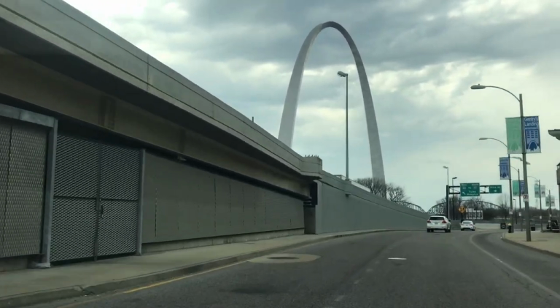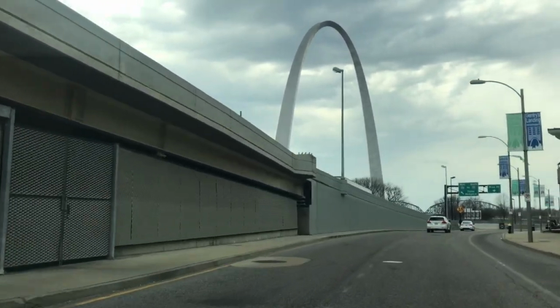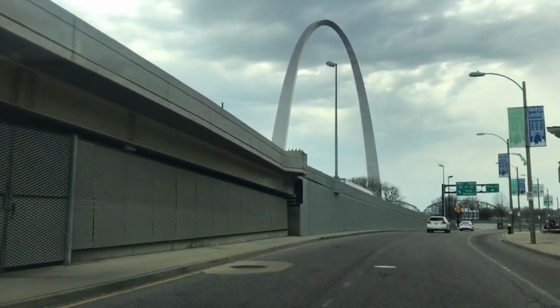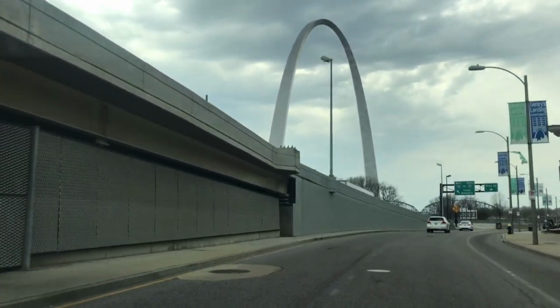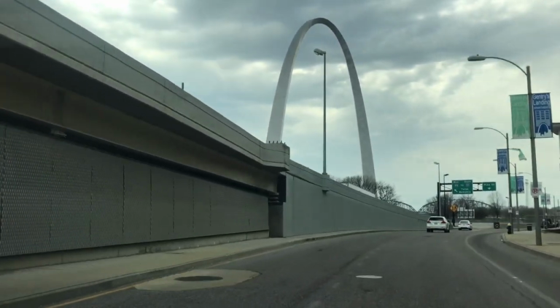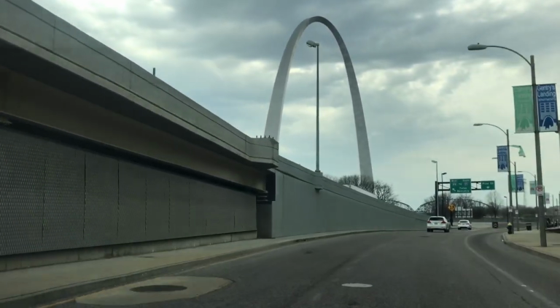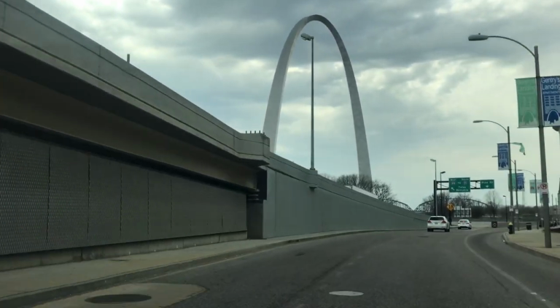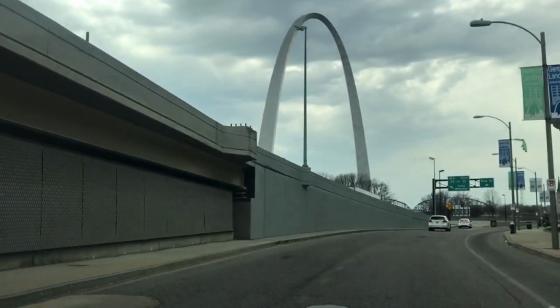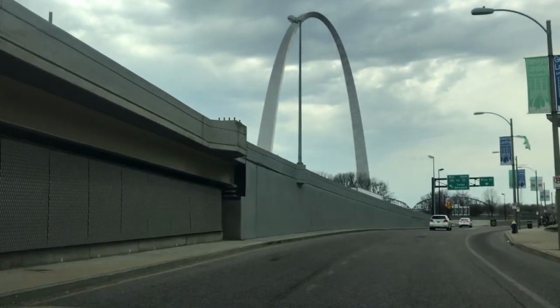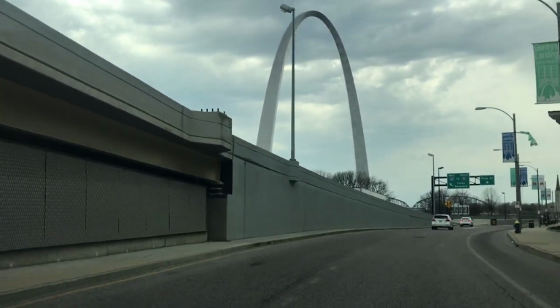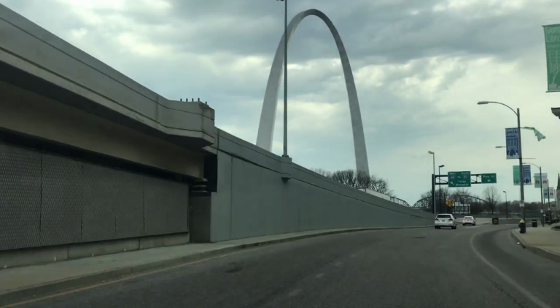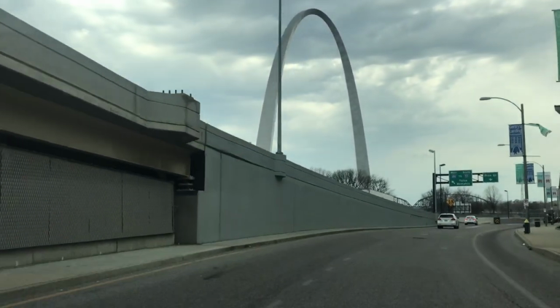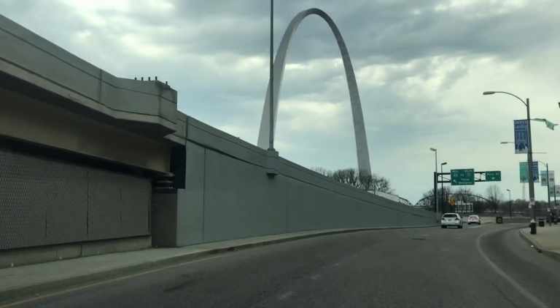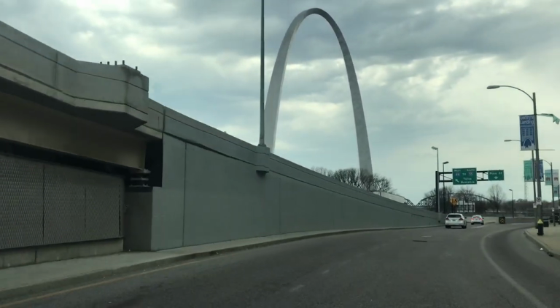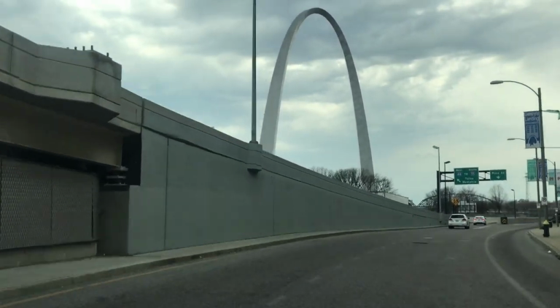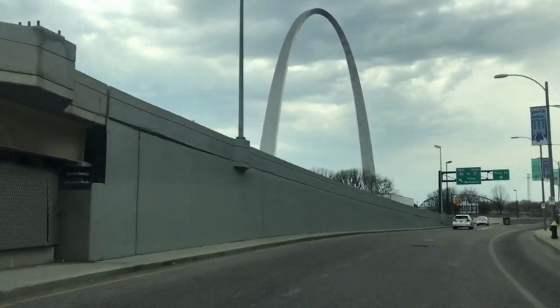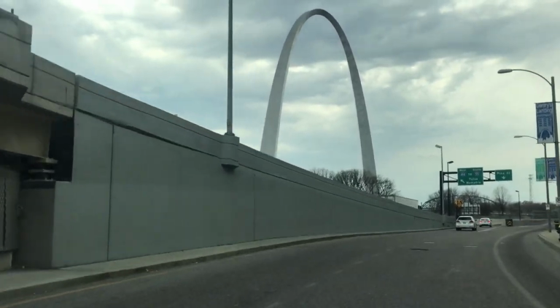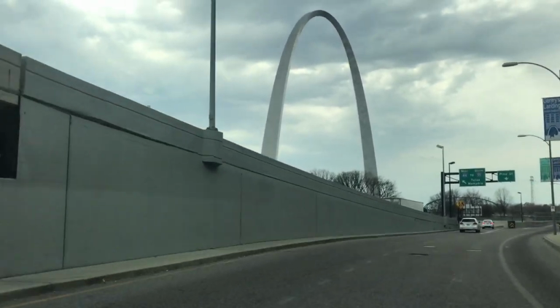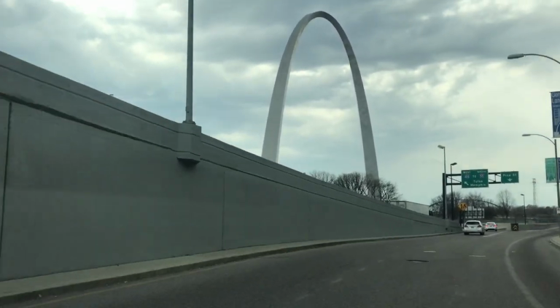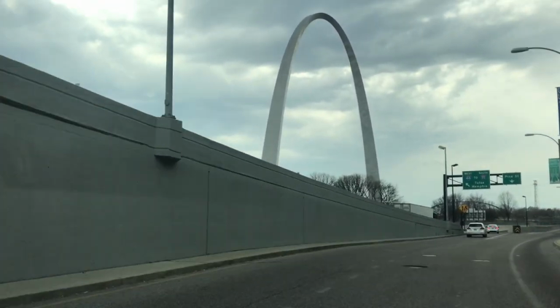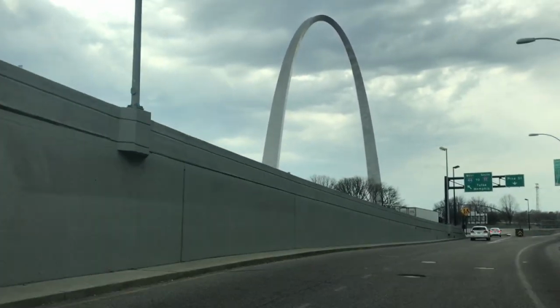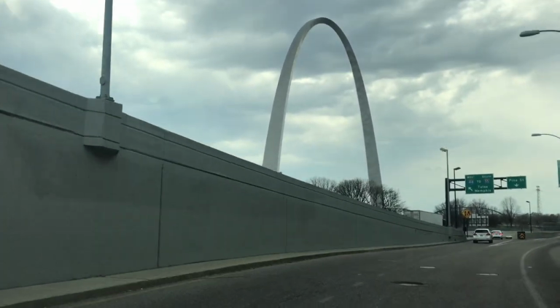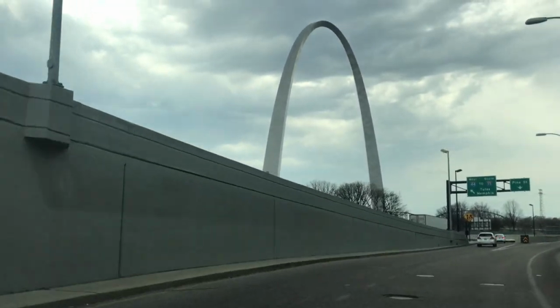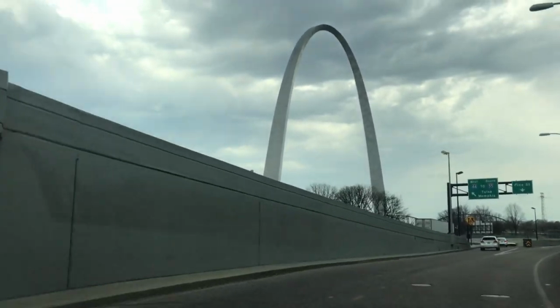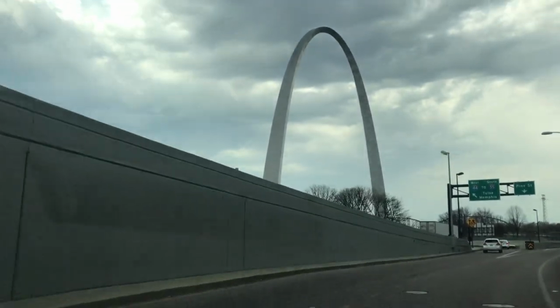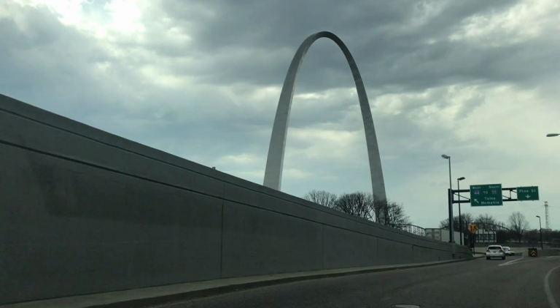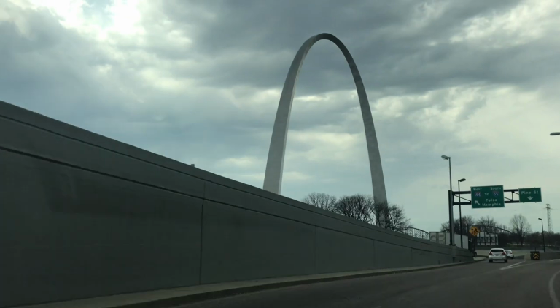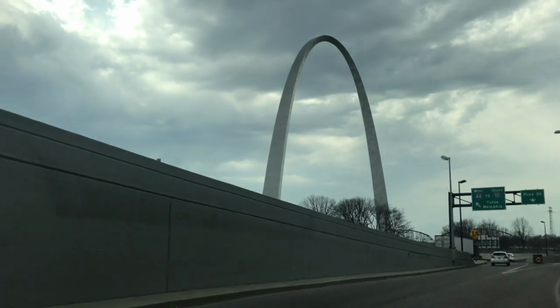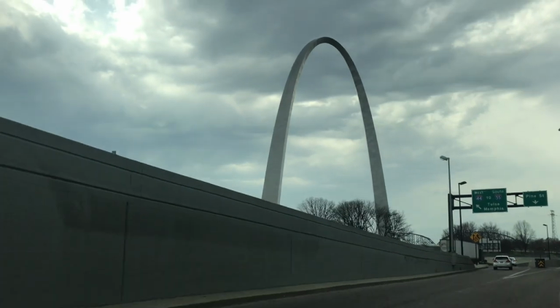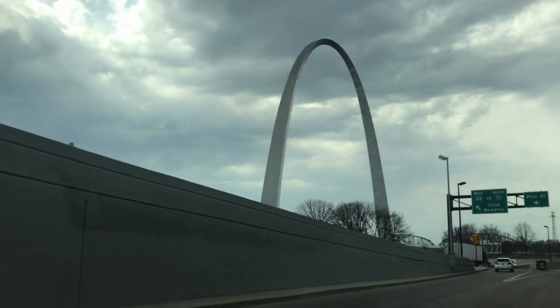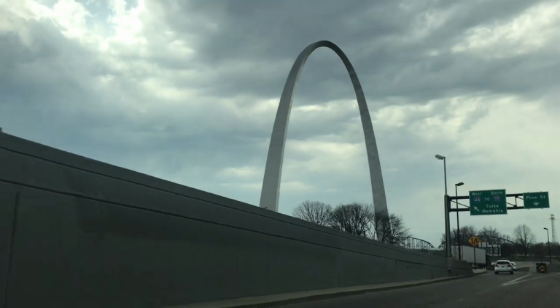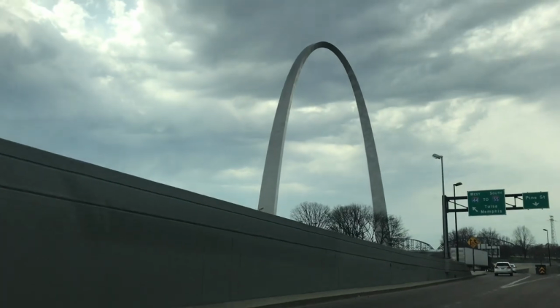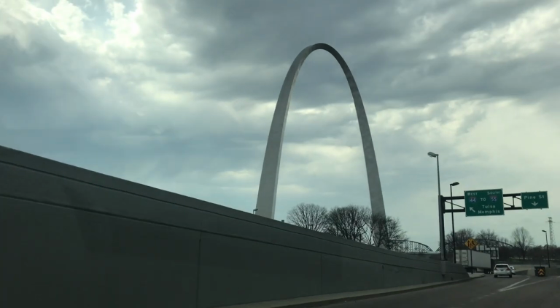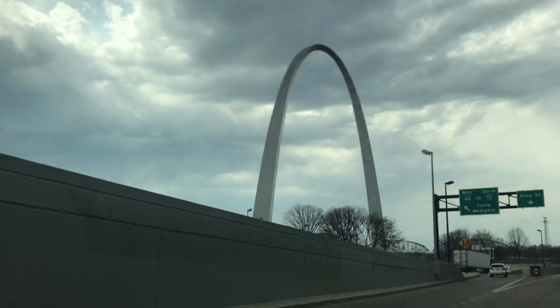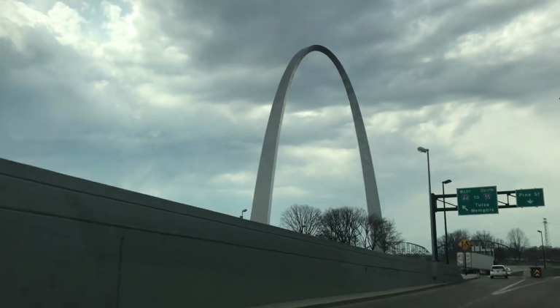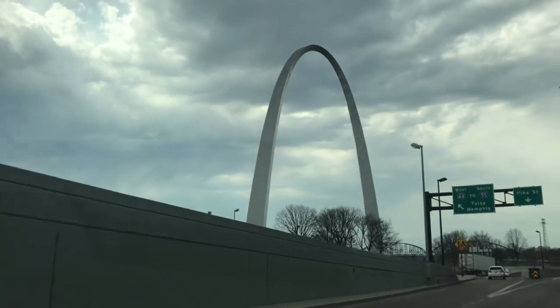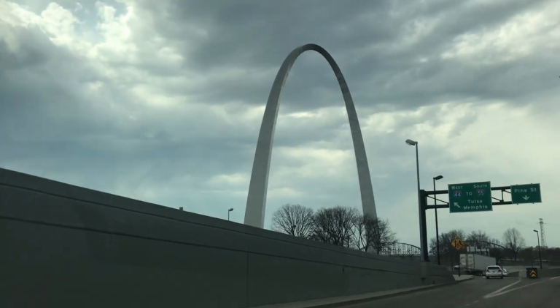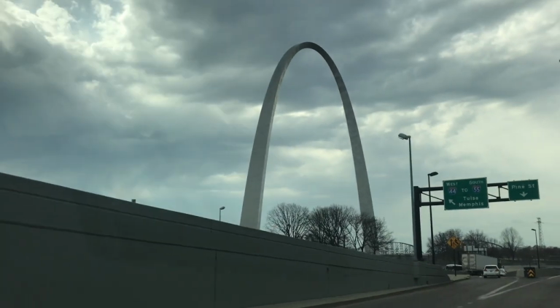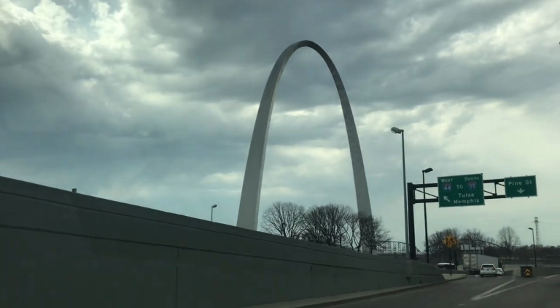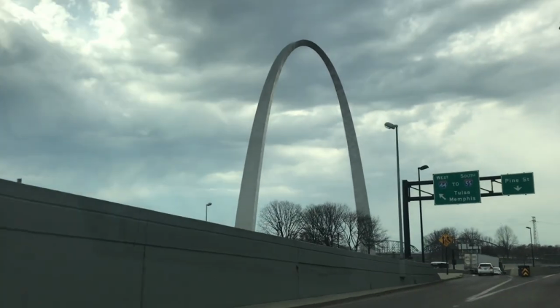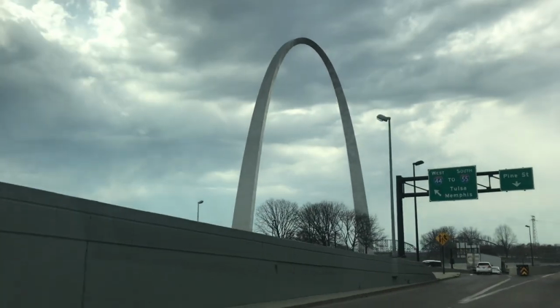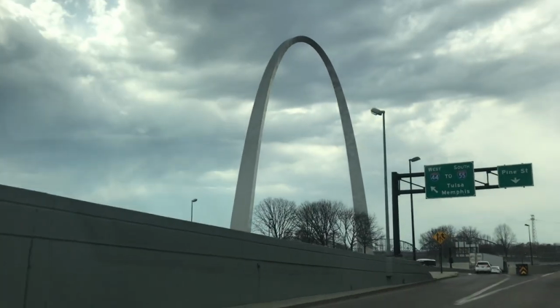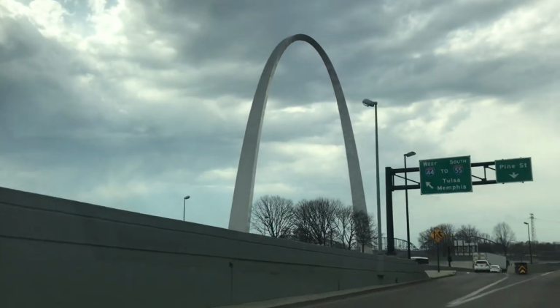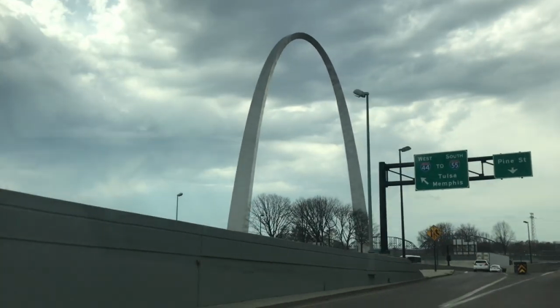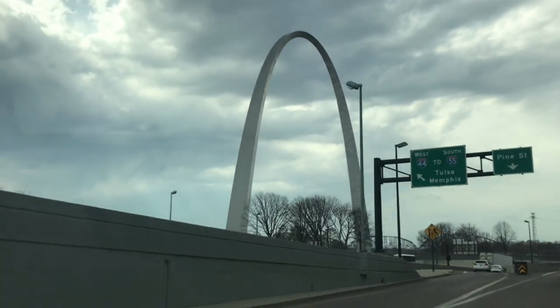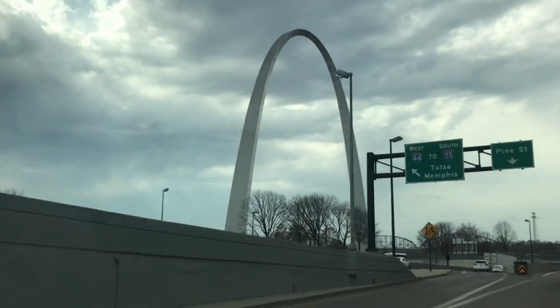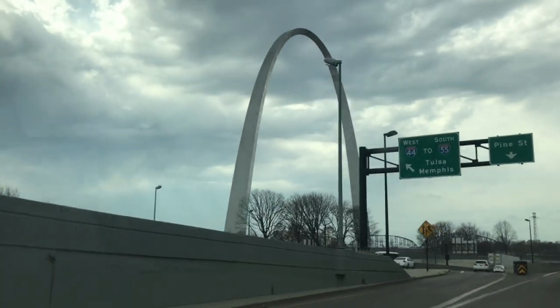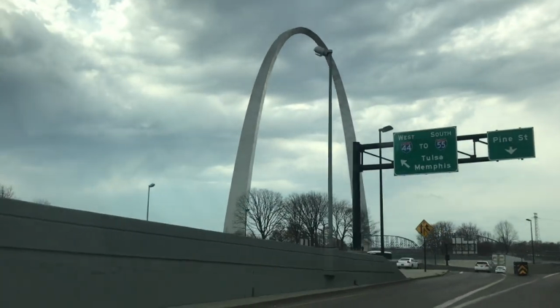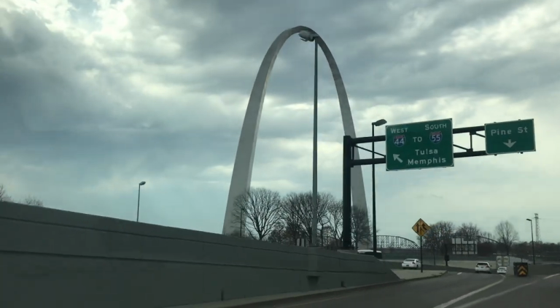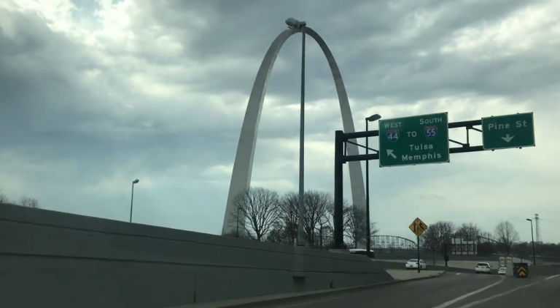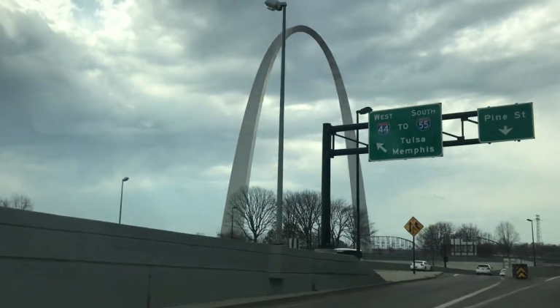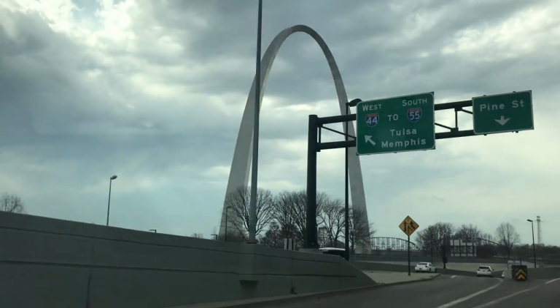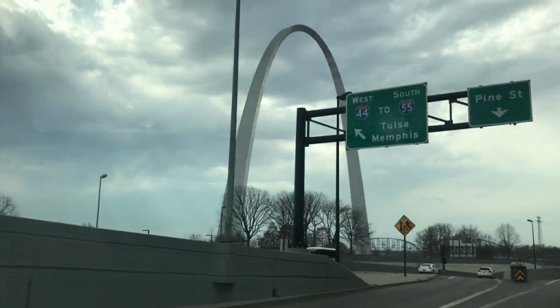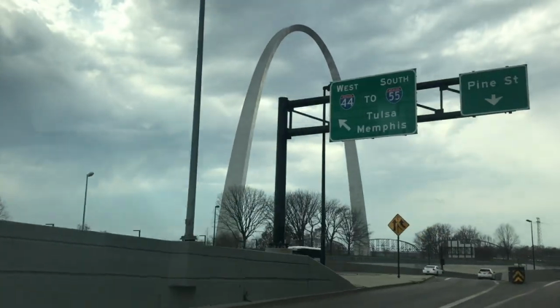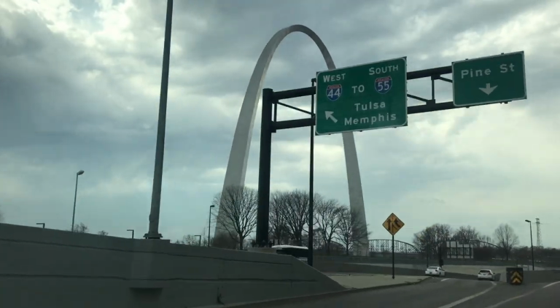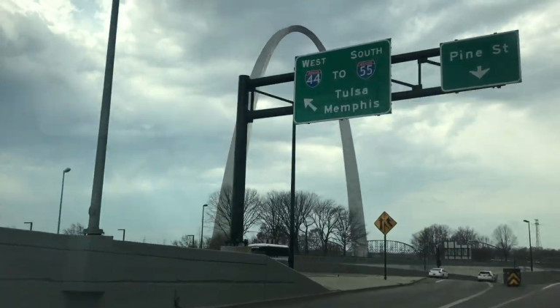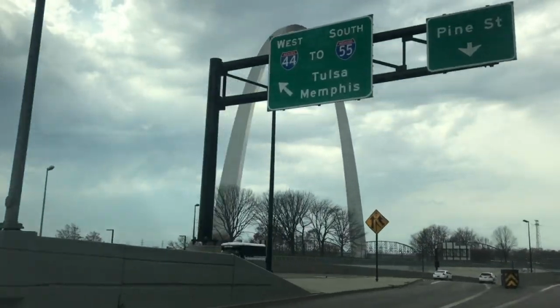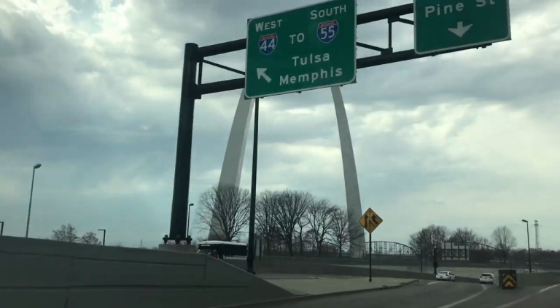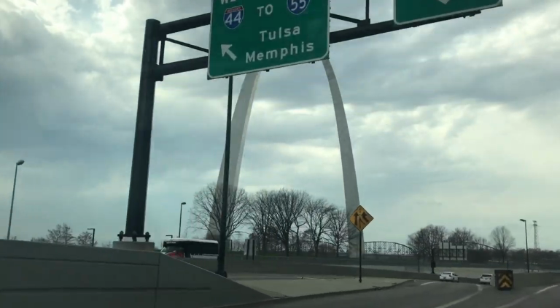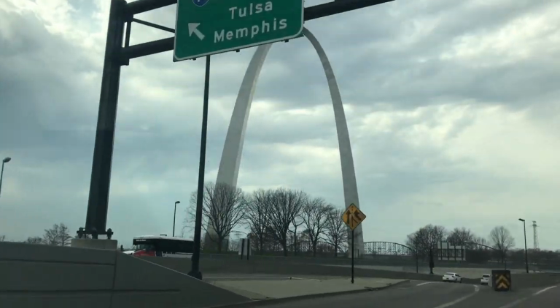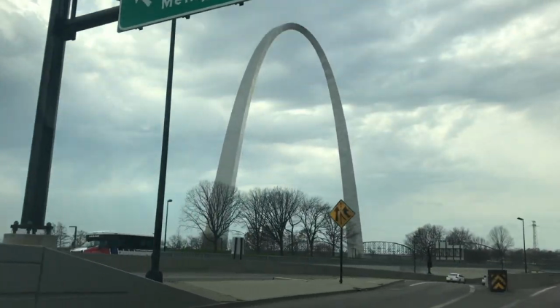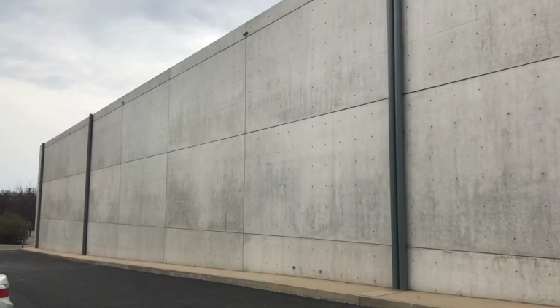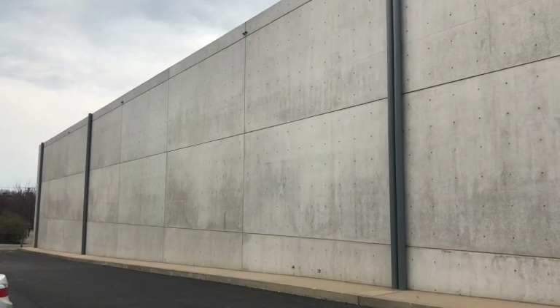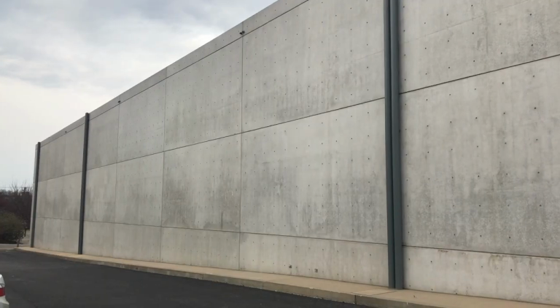There is great architecture in St. Louis beyond the Gateway Arch, designed by Eero Saarinen and completed in 1965.